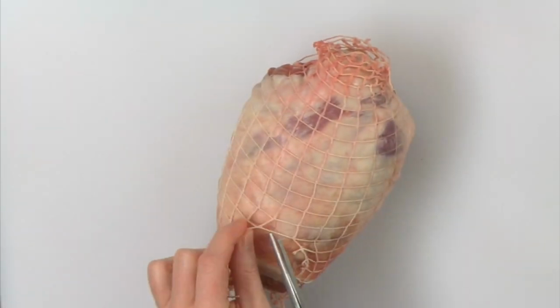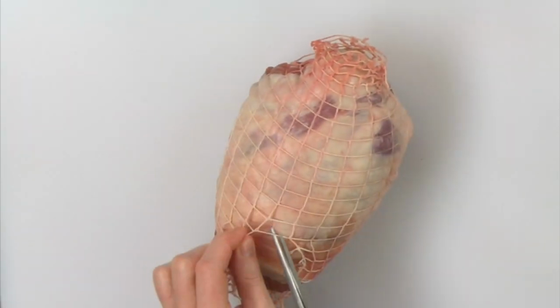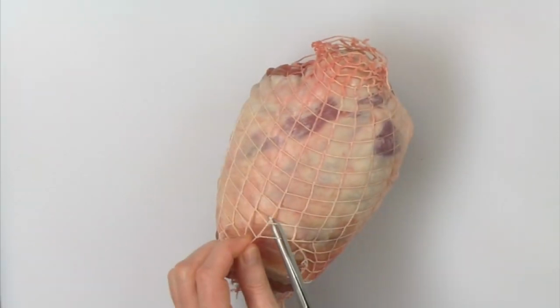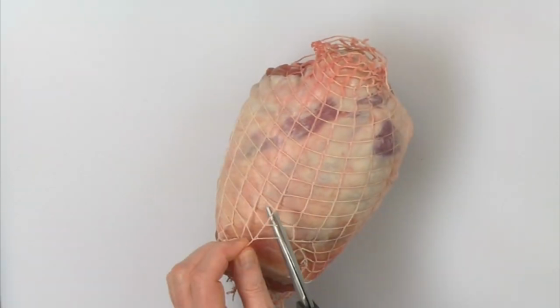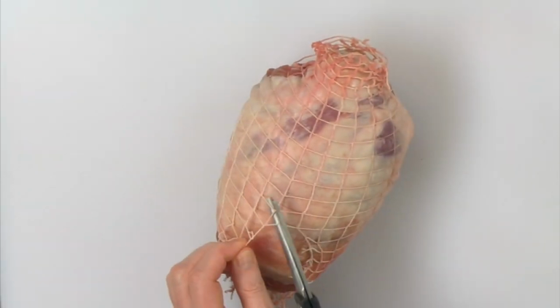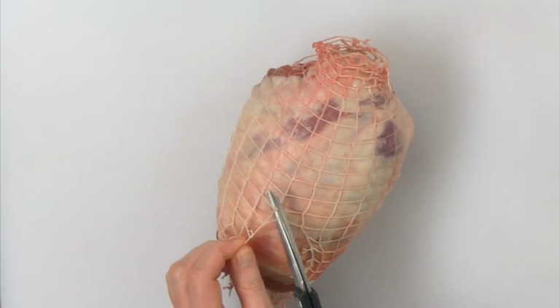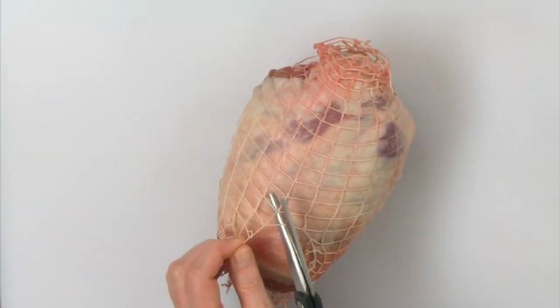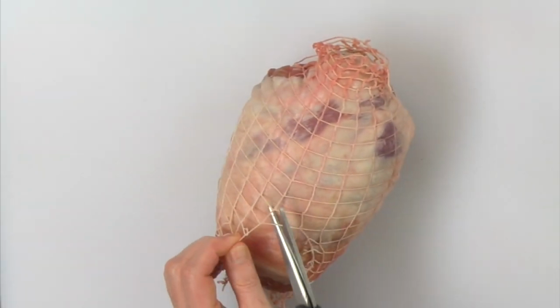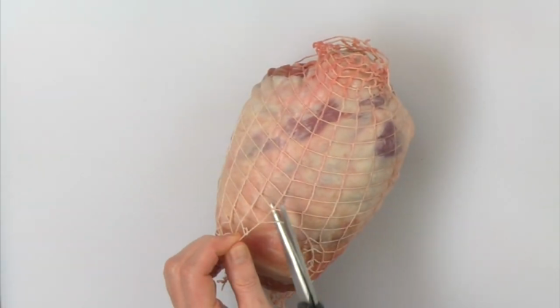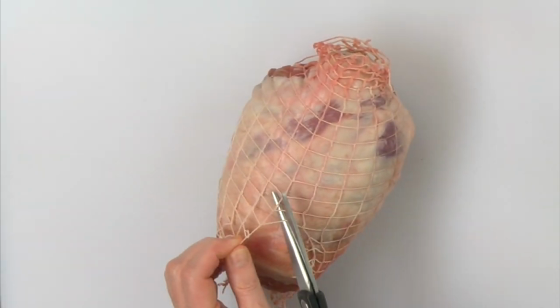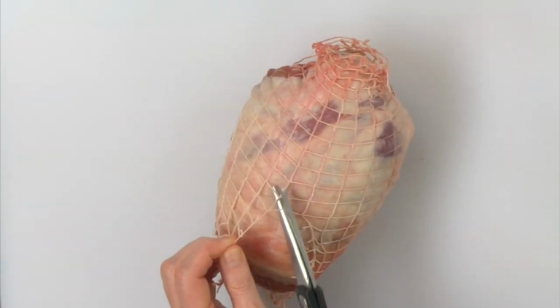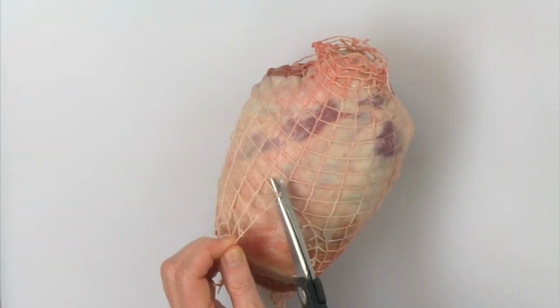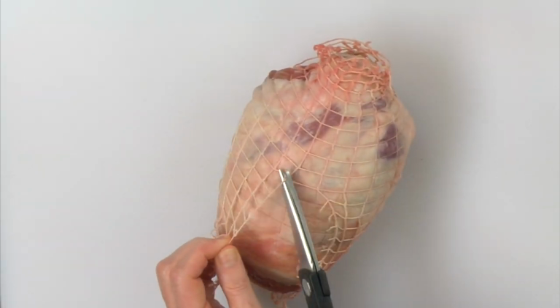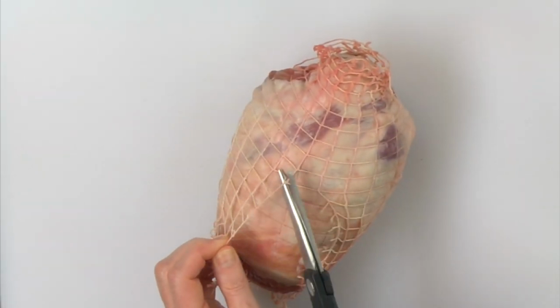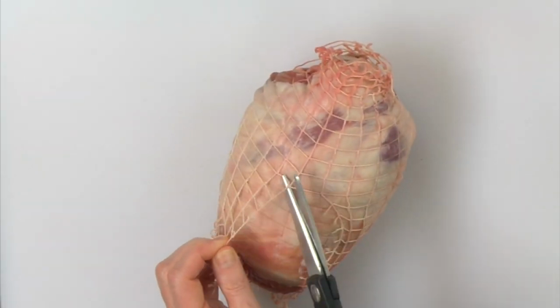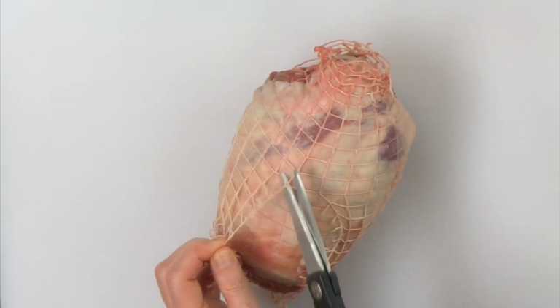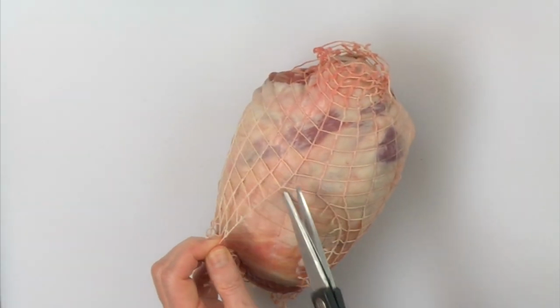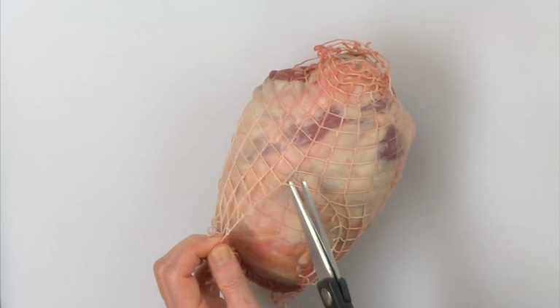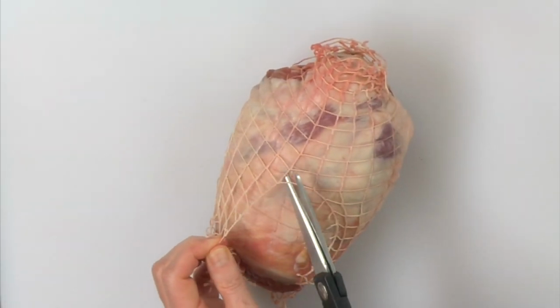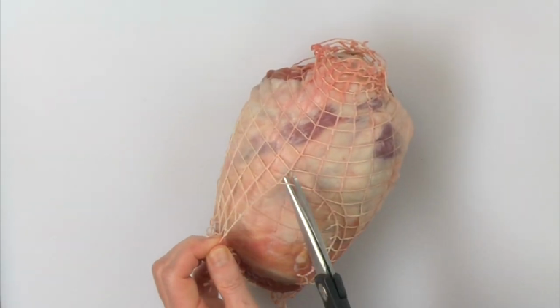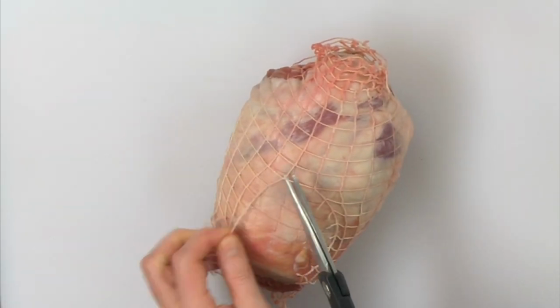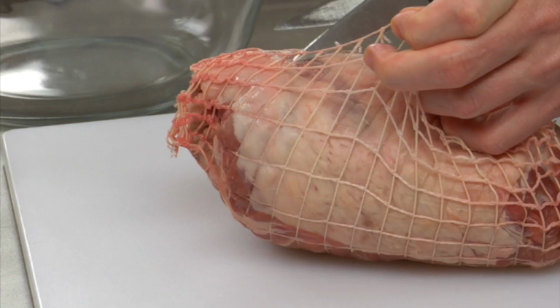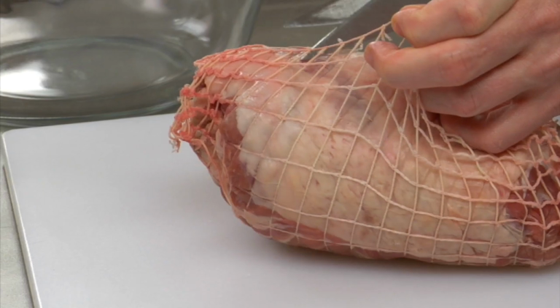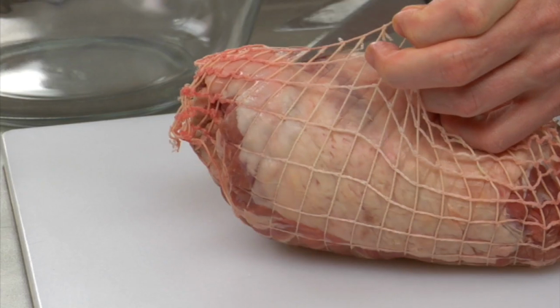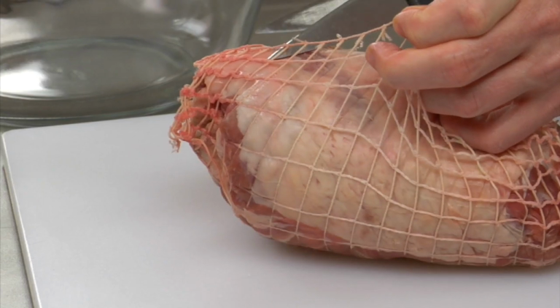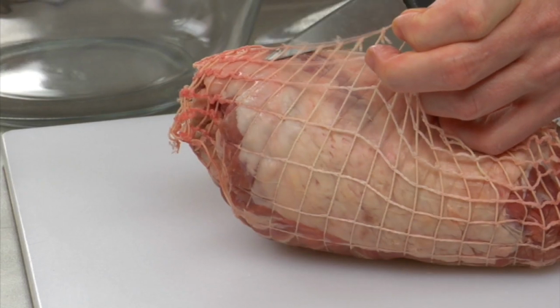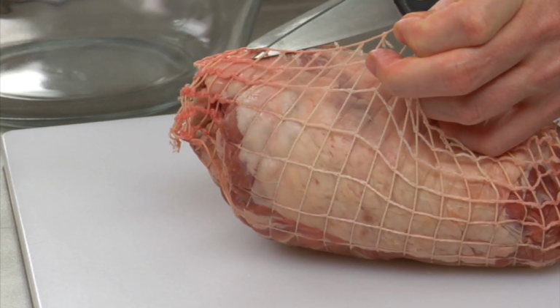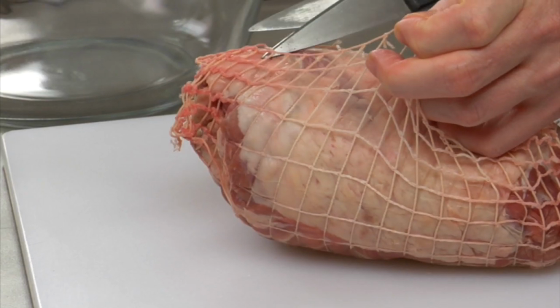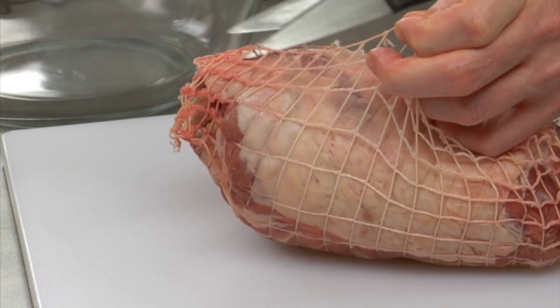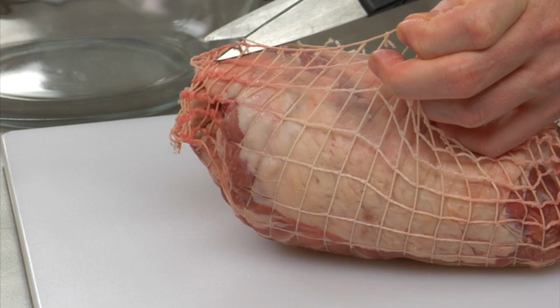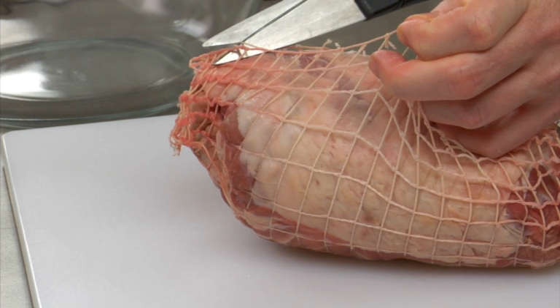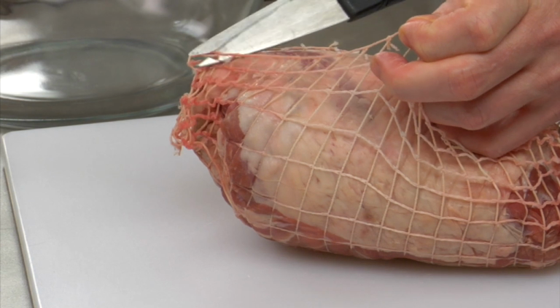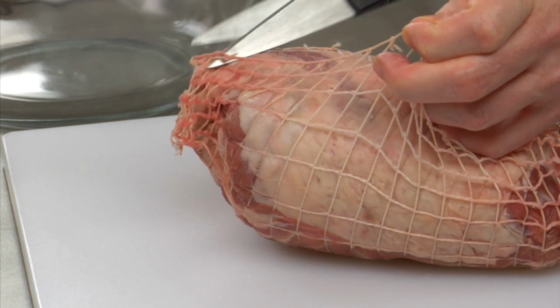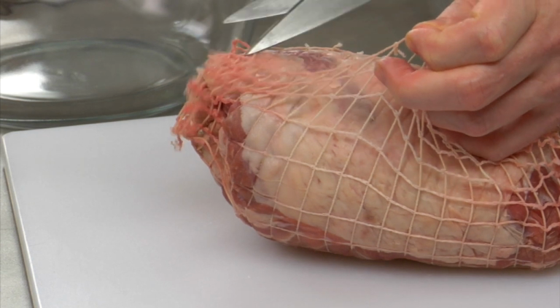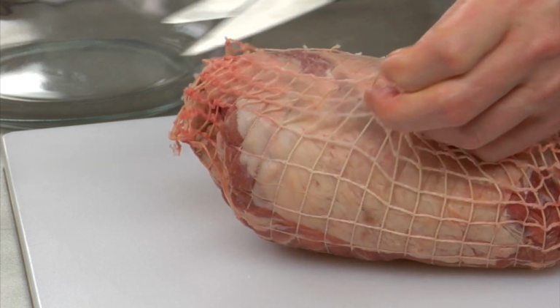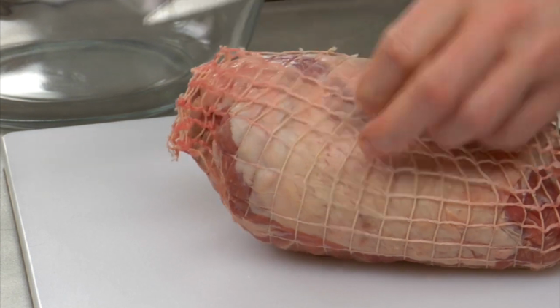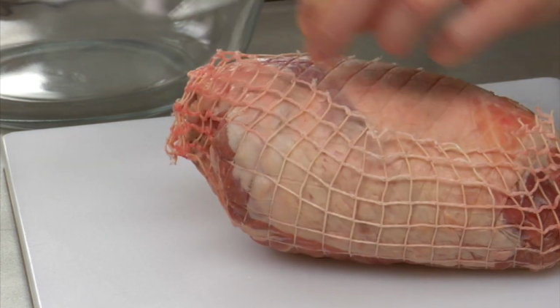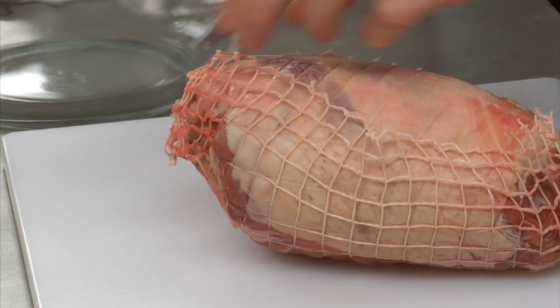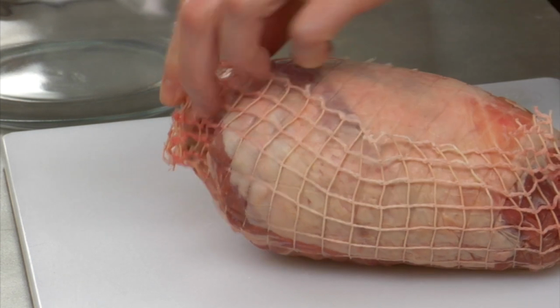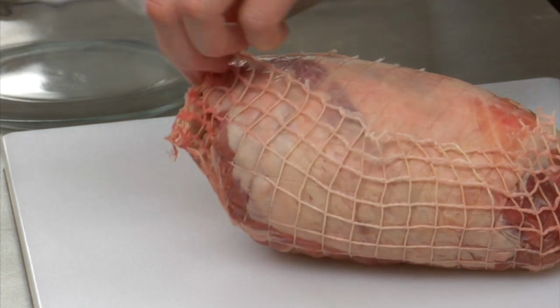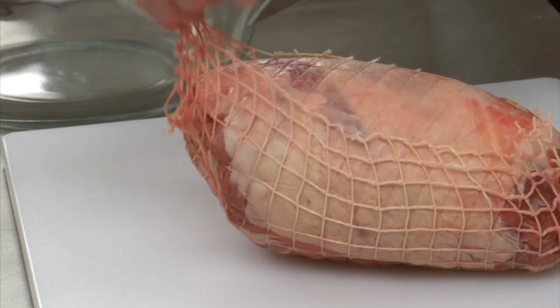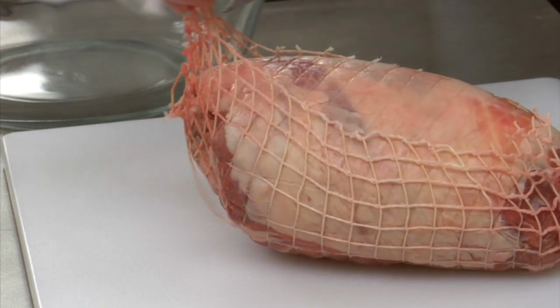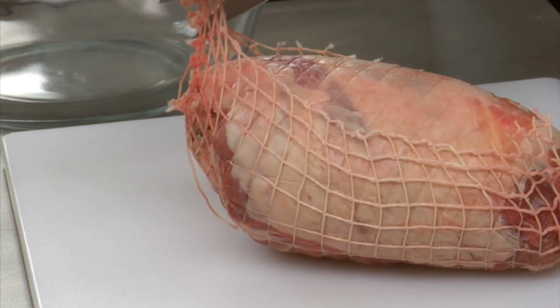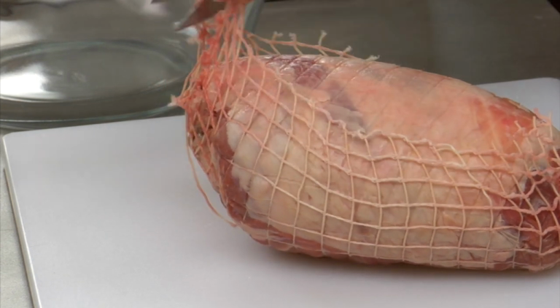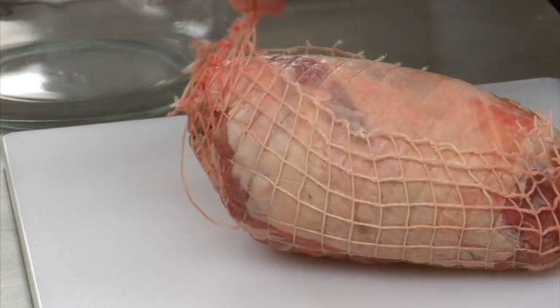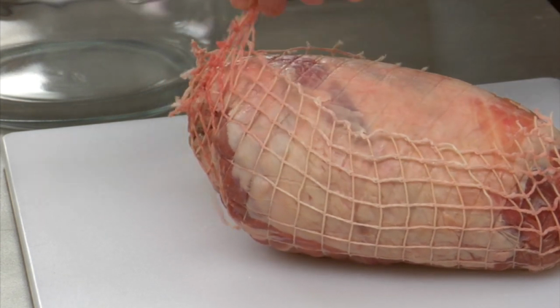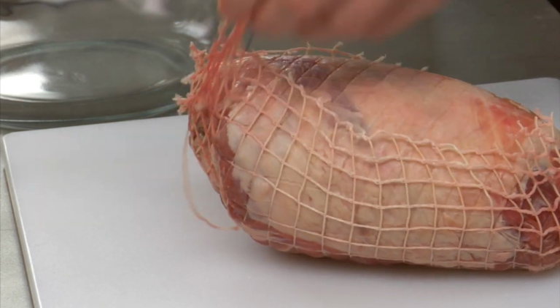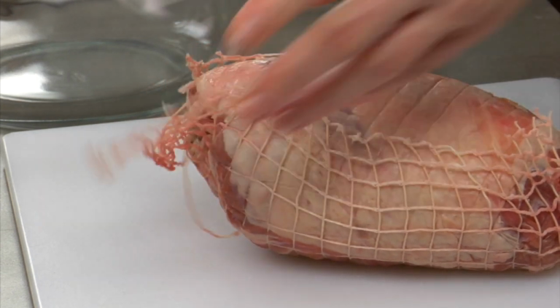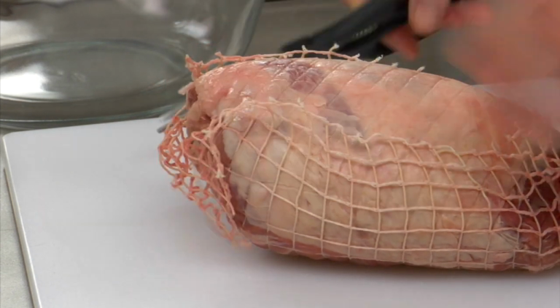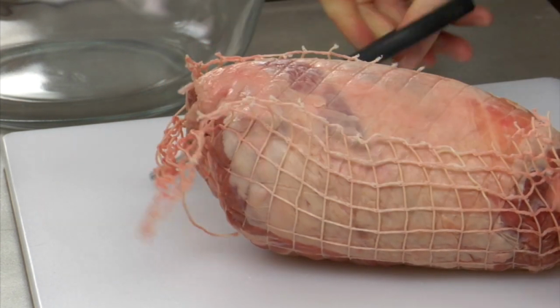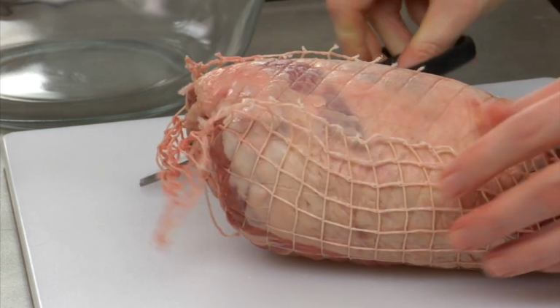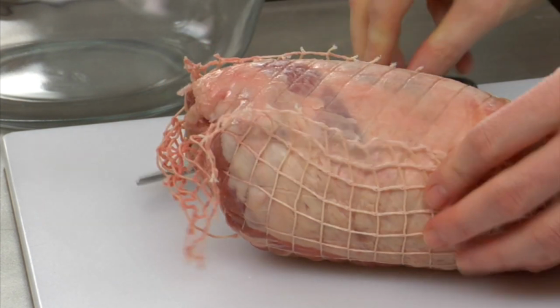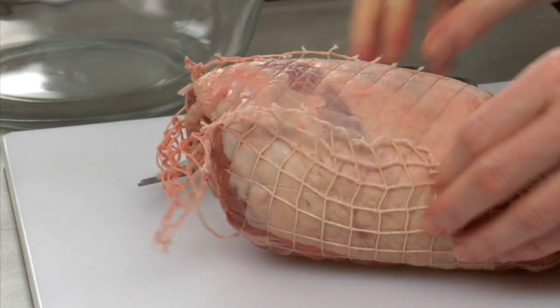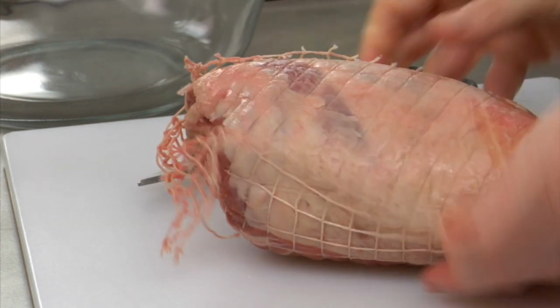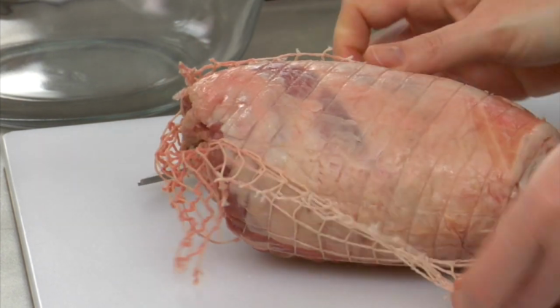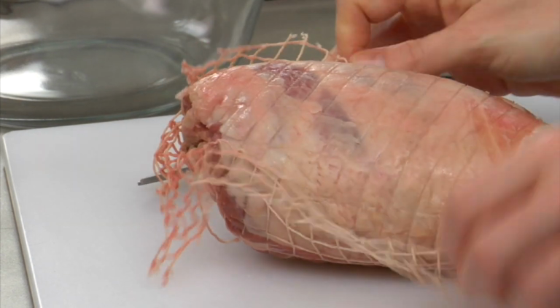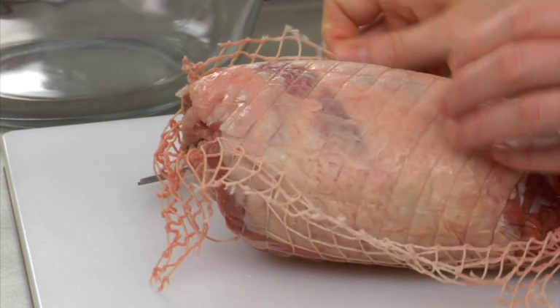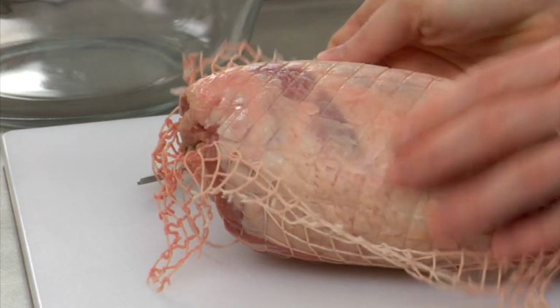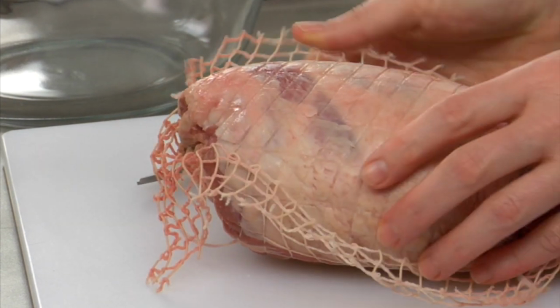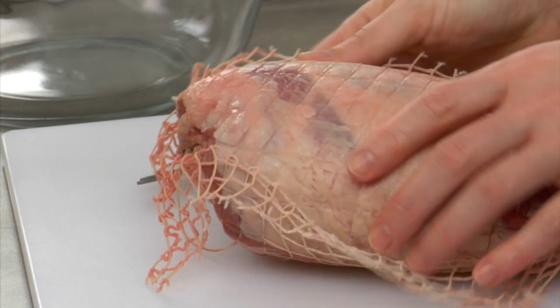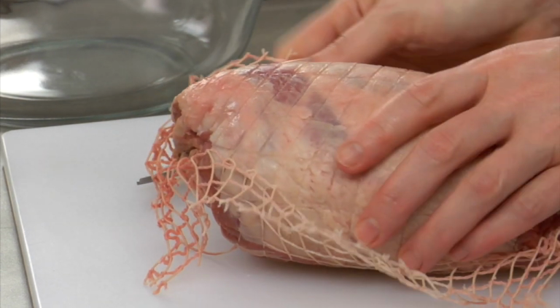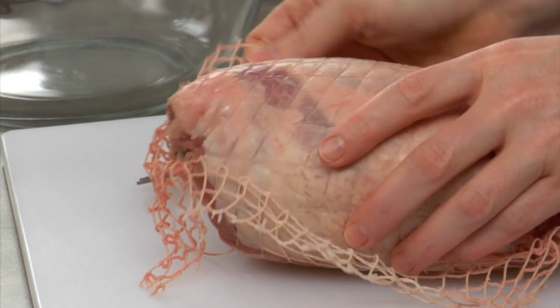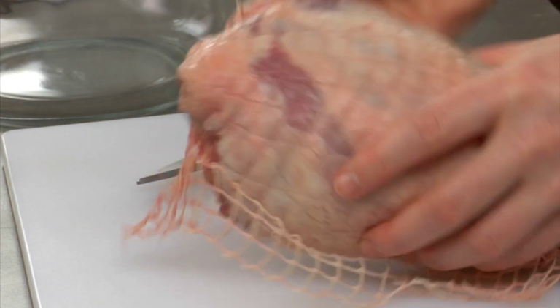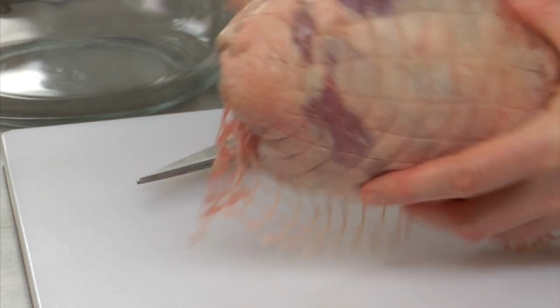When you buy lamb shoulder, it usually comes in this netting, which keeps the meat together once it has been deboned. Just simply remove it.